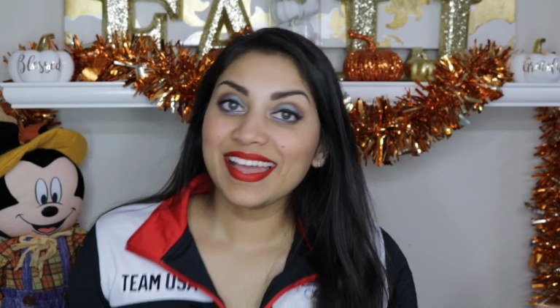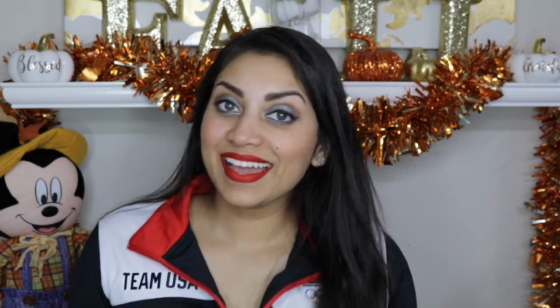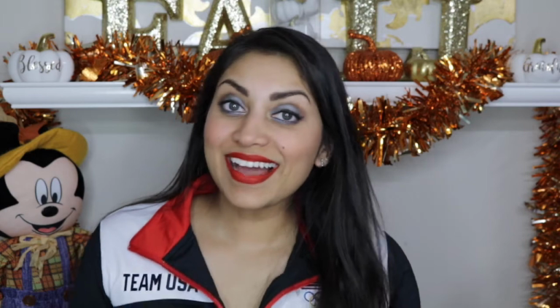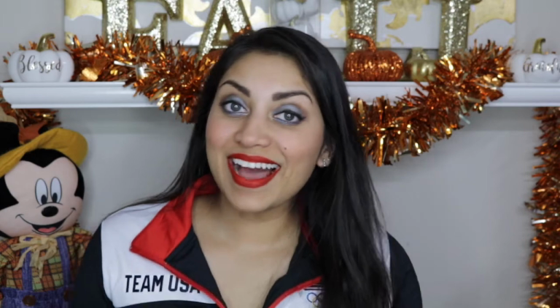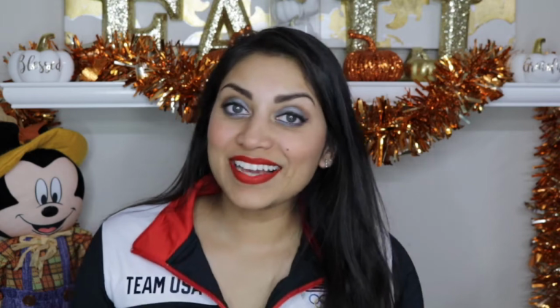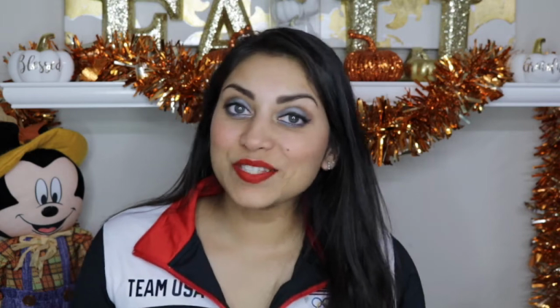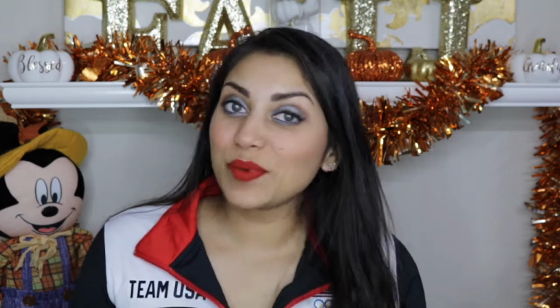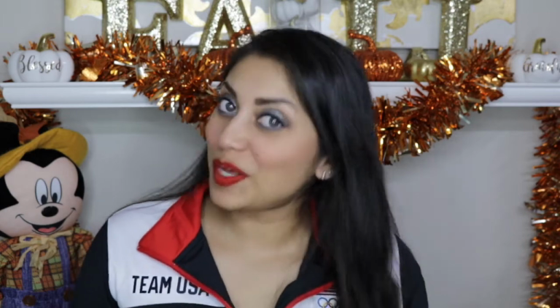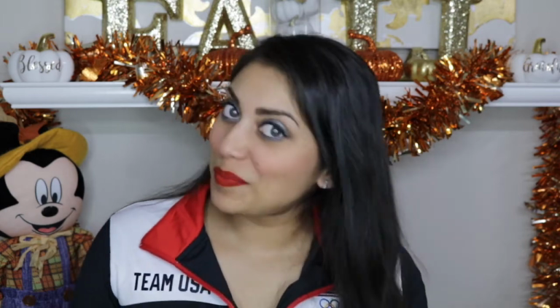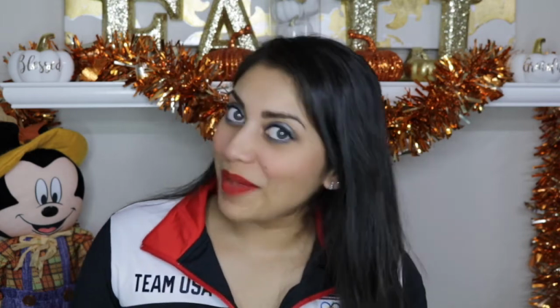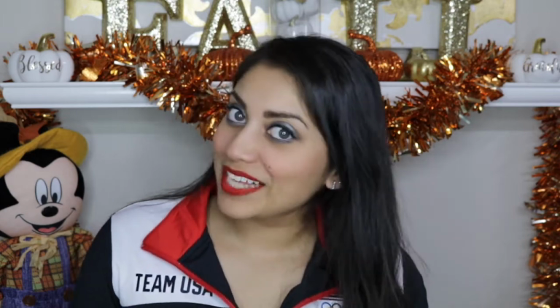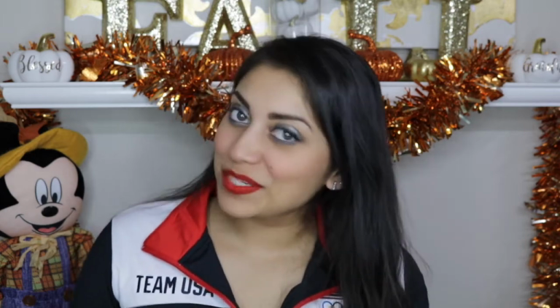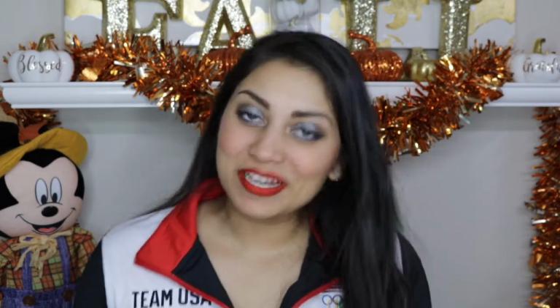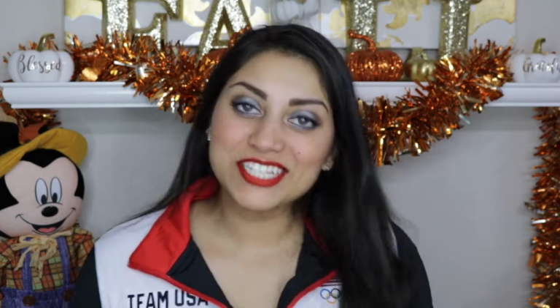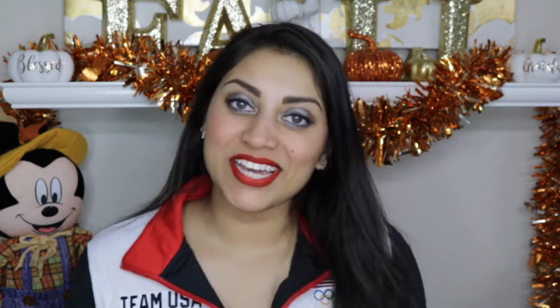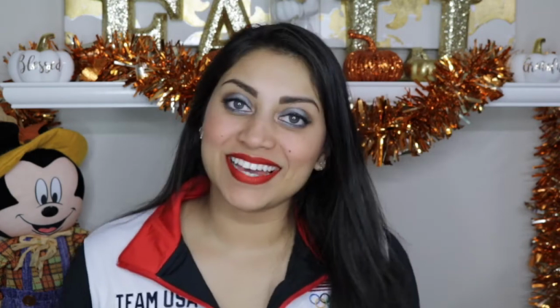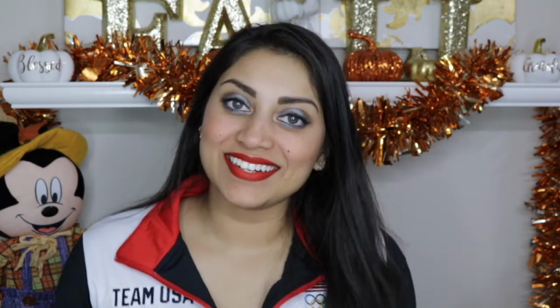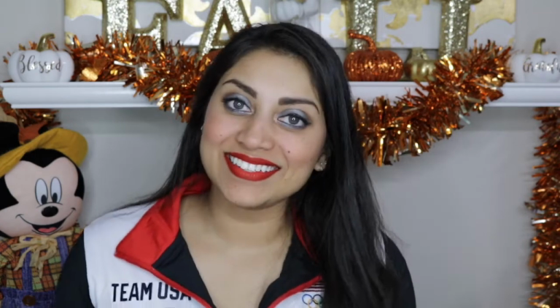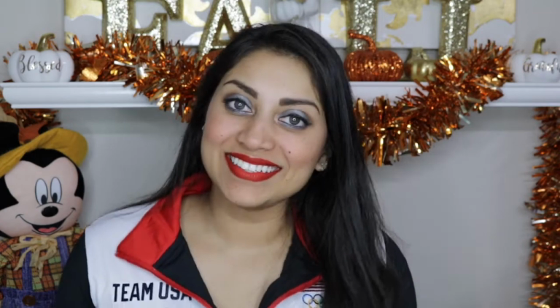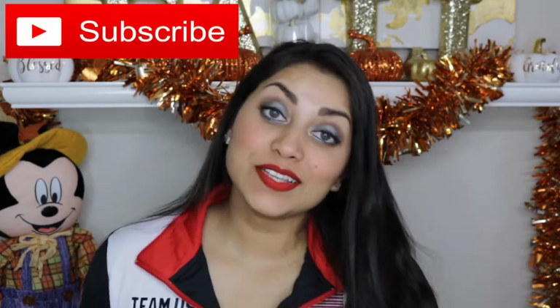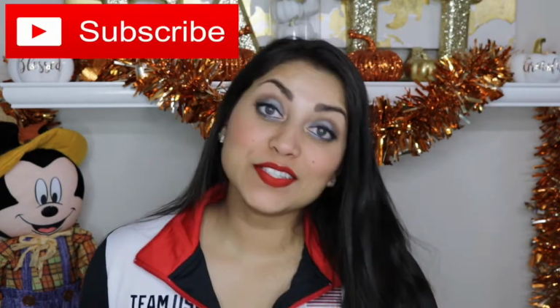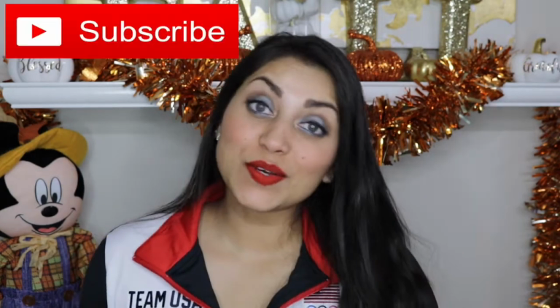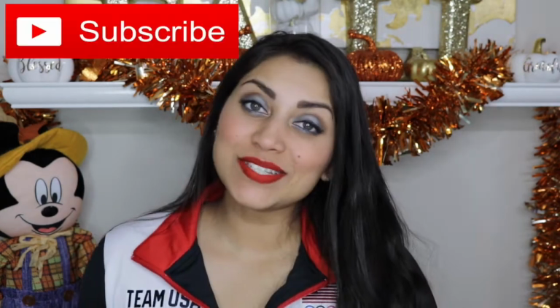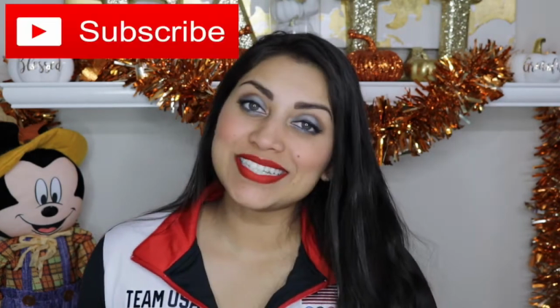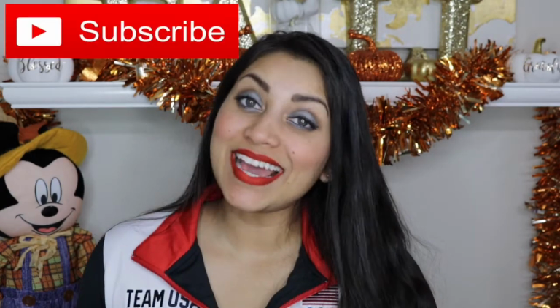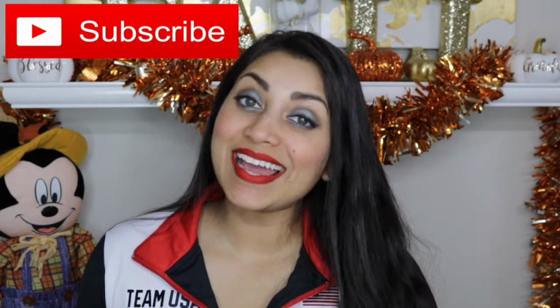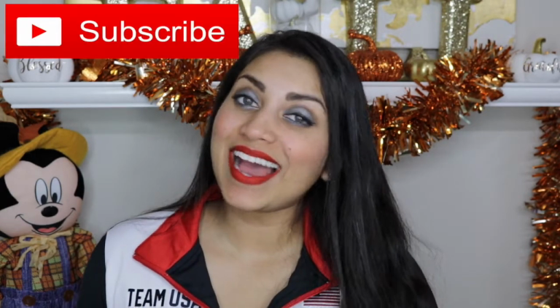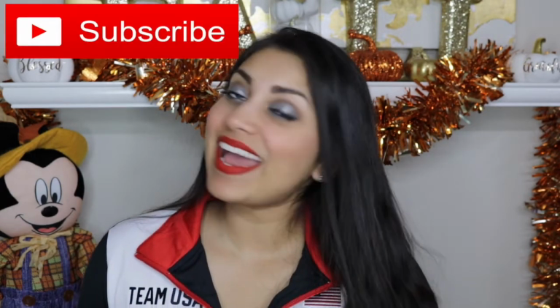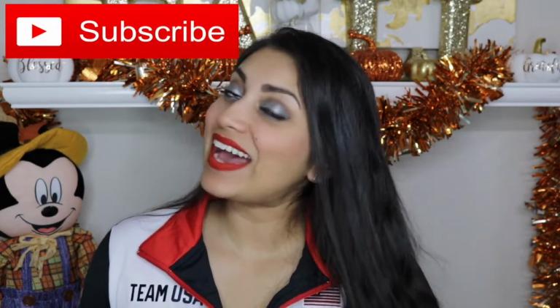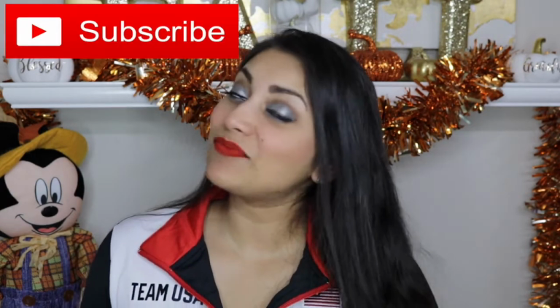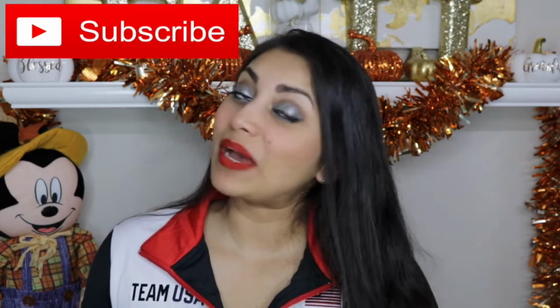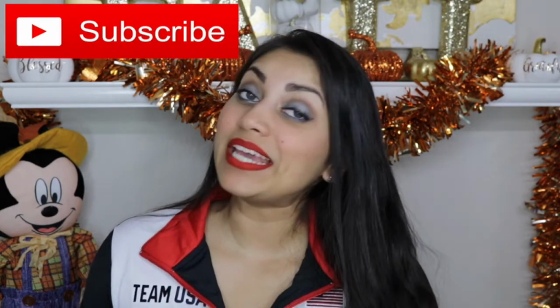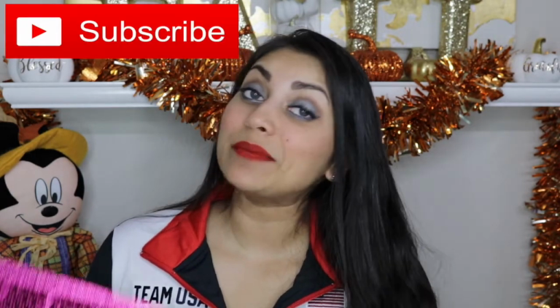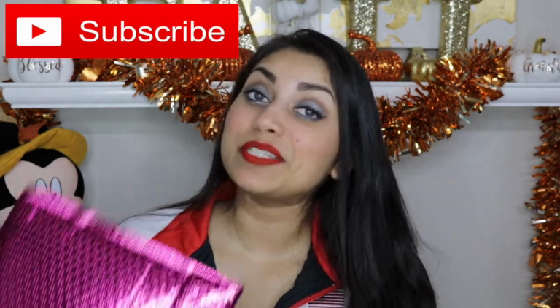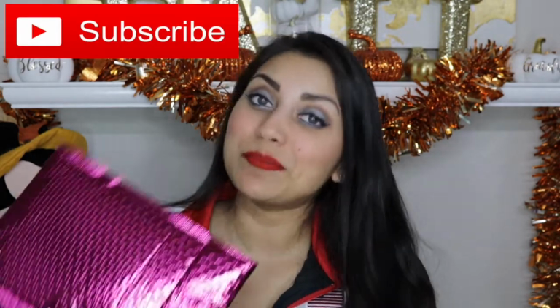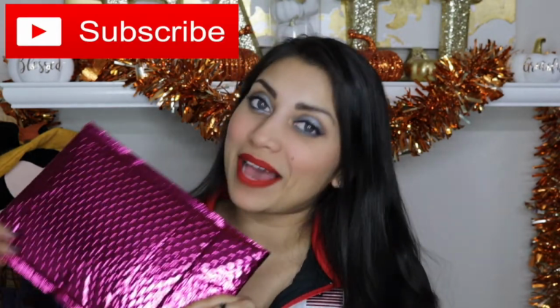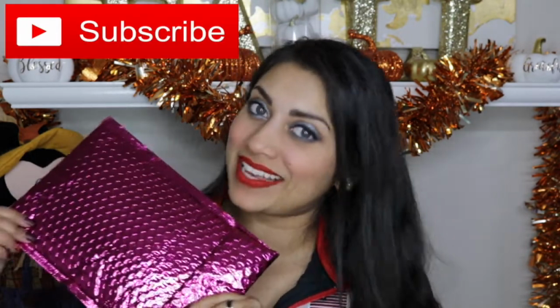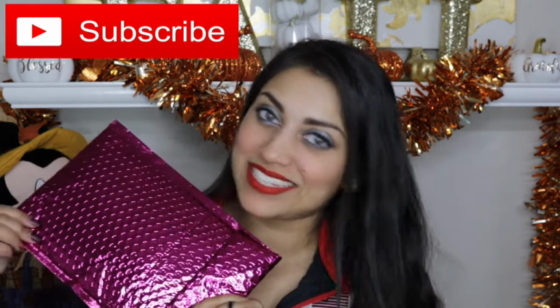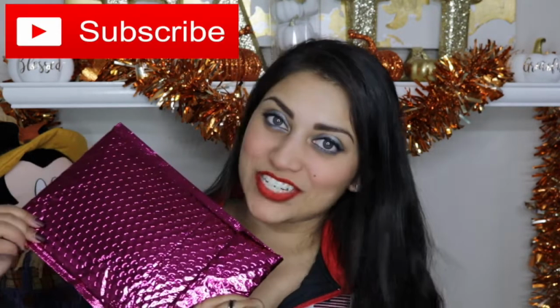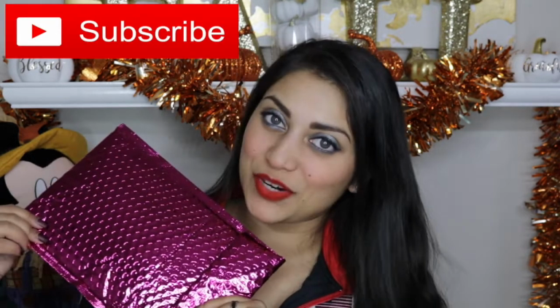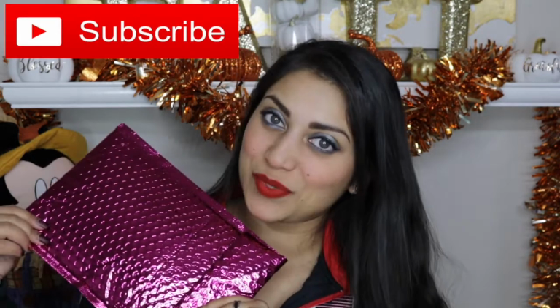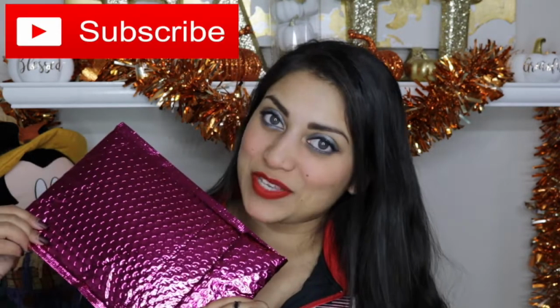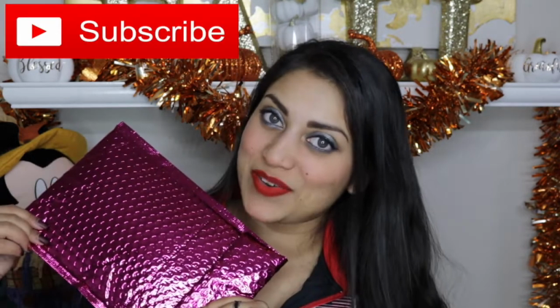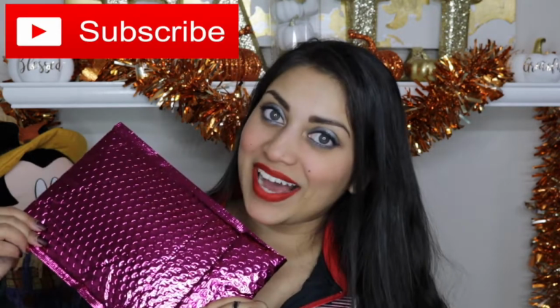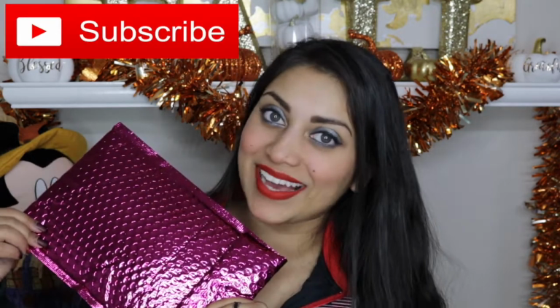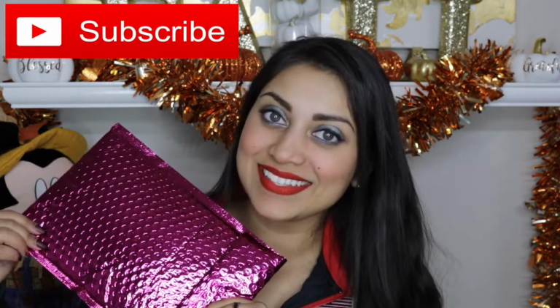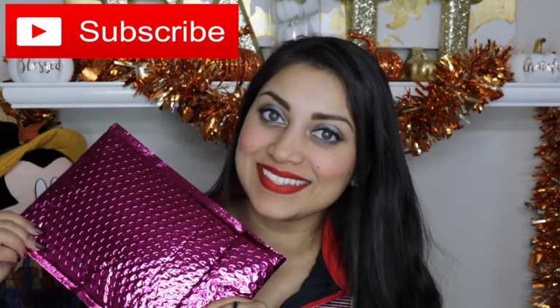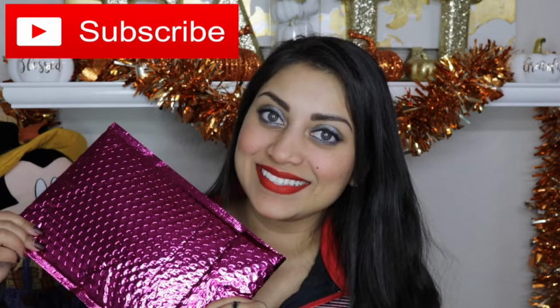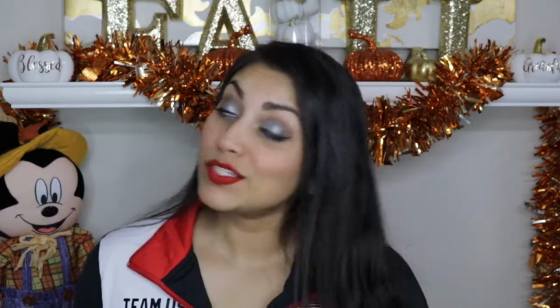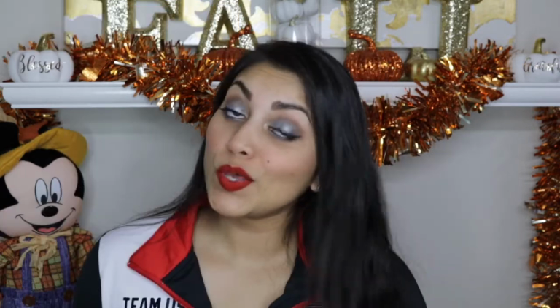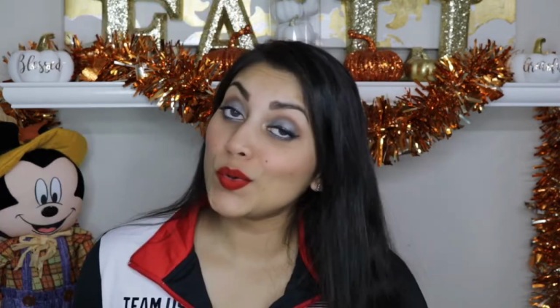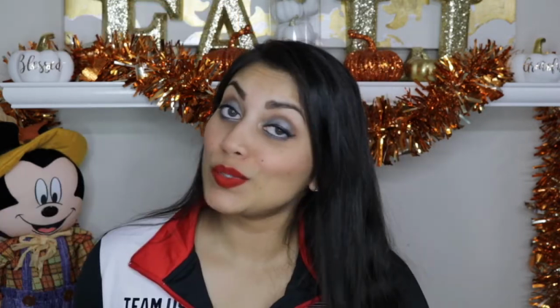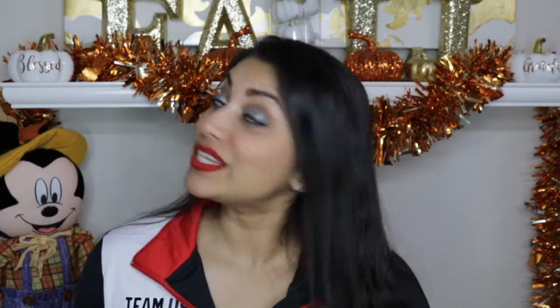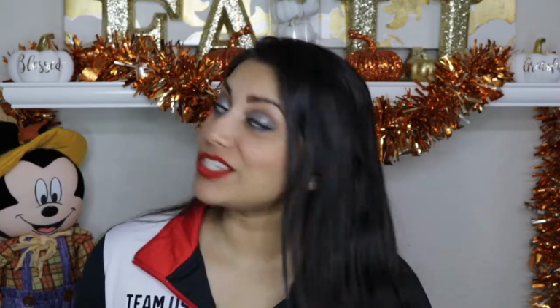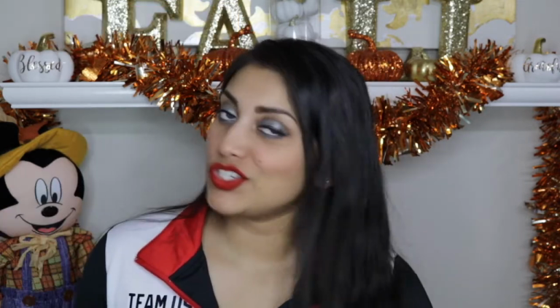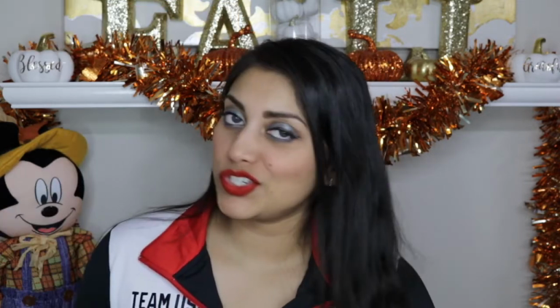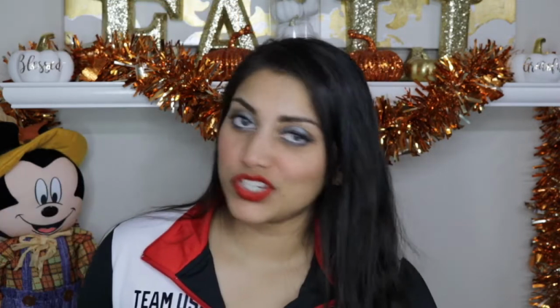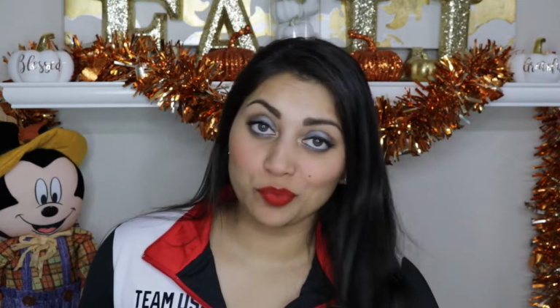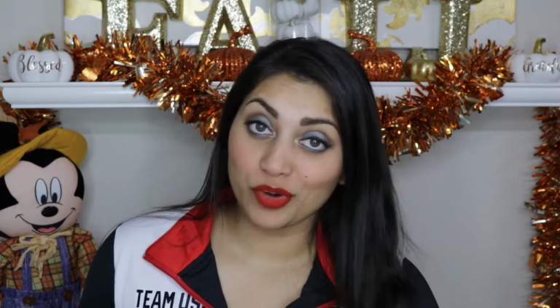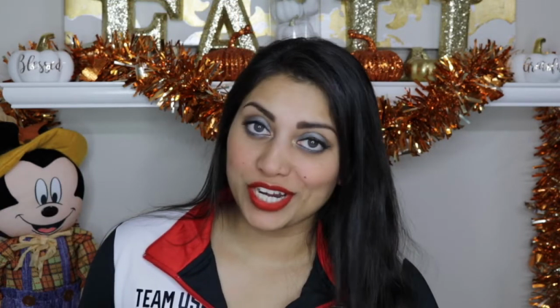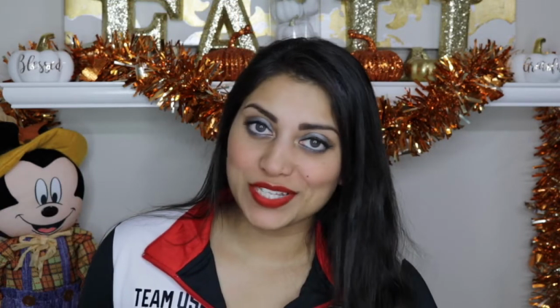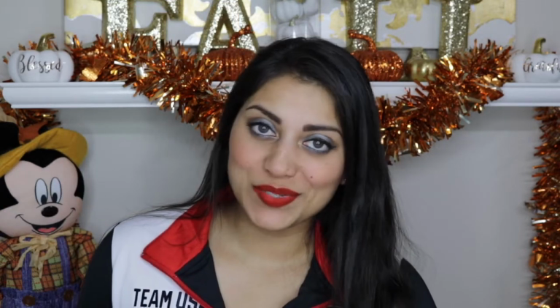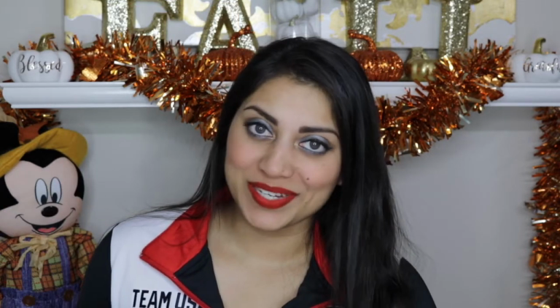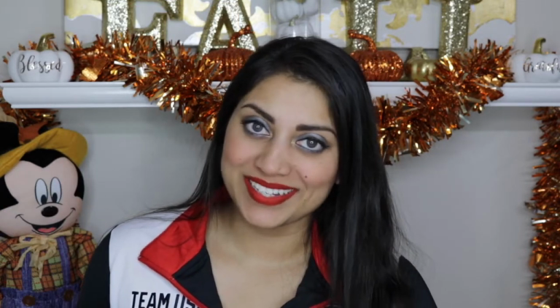Hey guys! Welcome back to my channel! So today I have my Ipsy bag to share with you guys, so let's just jump right into it.